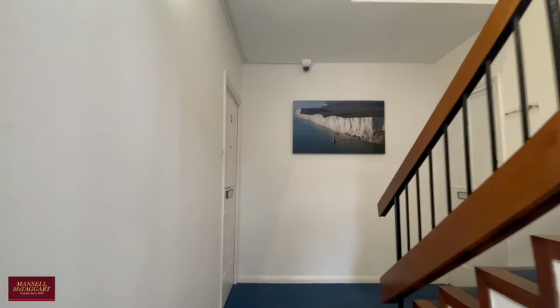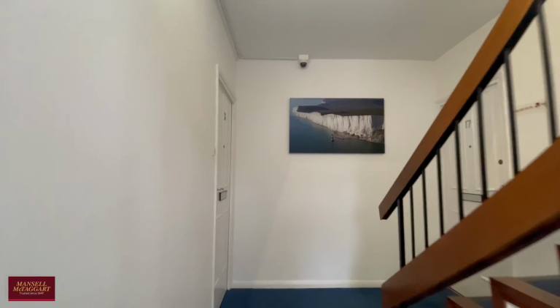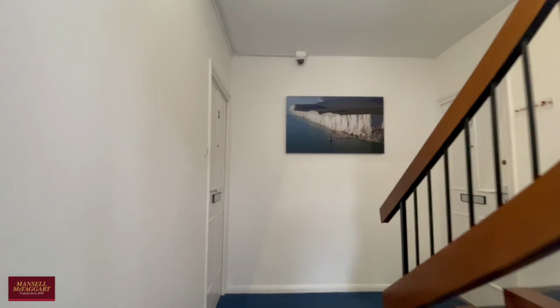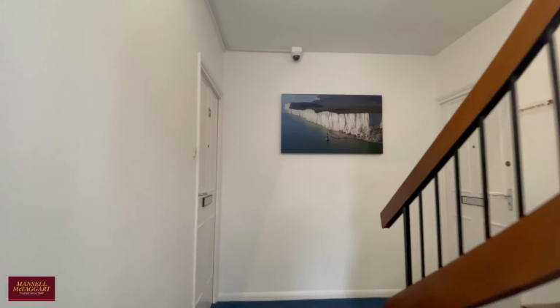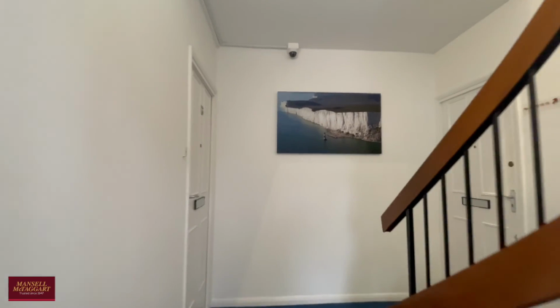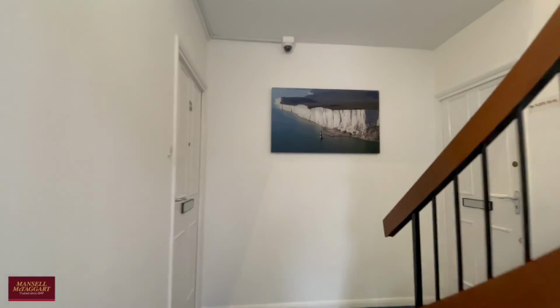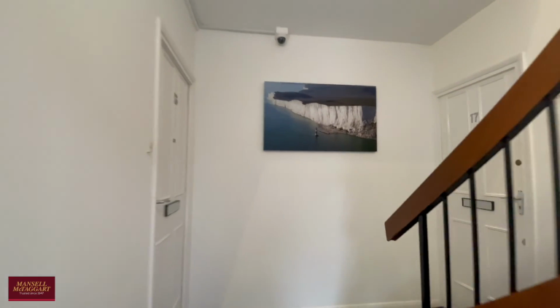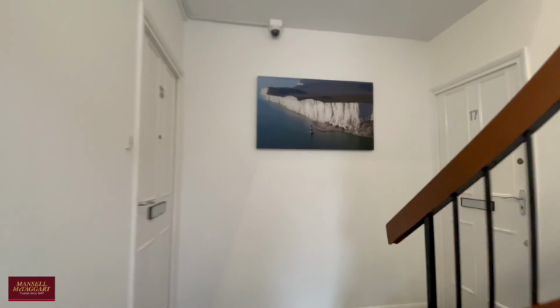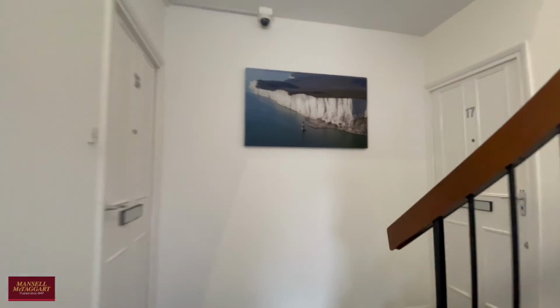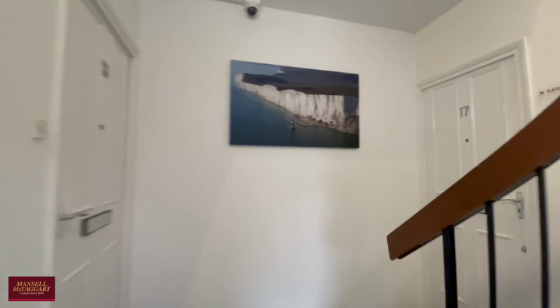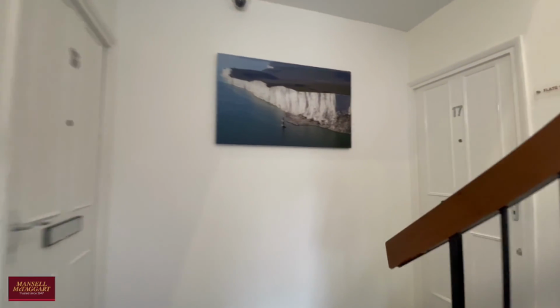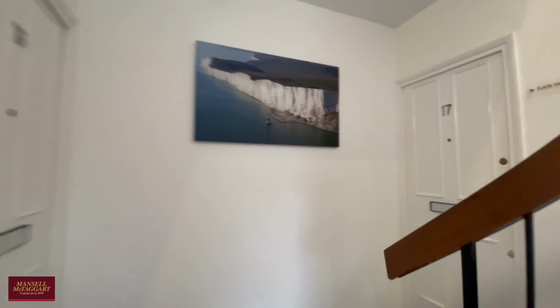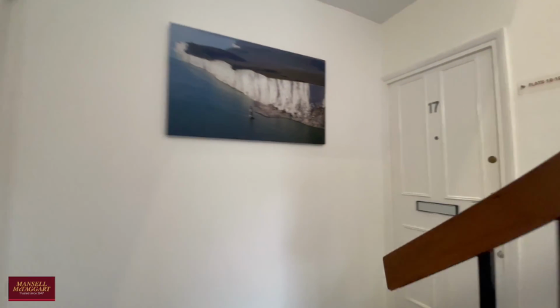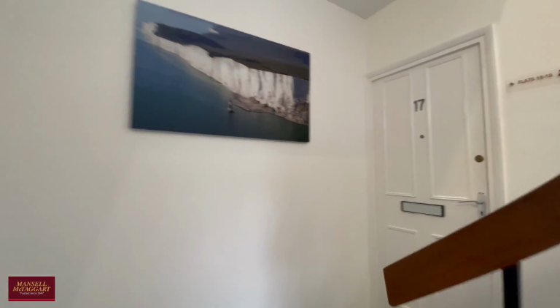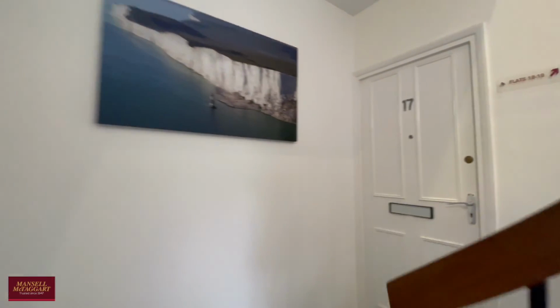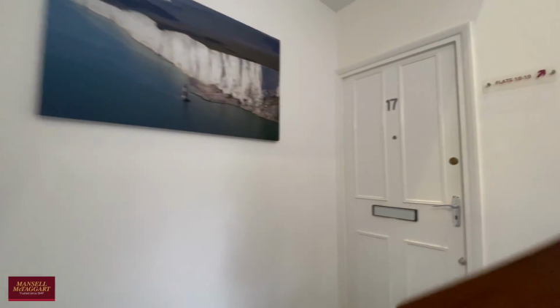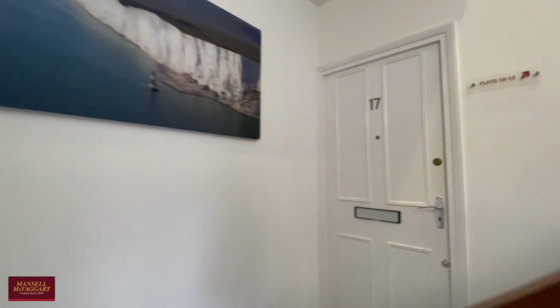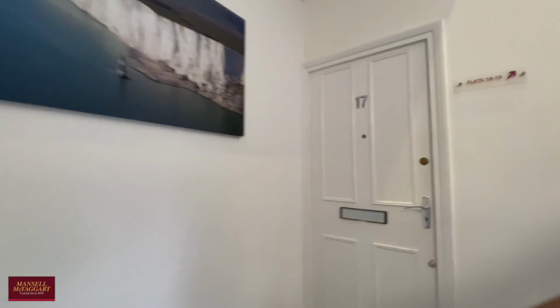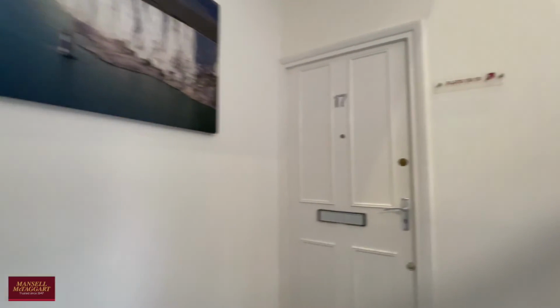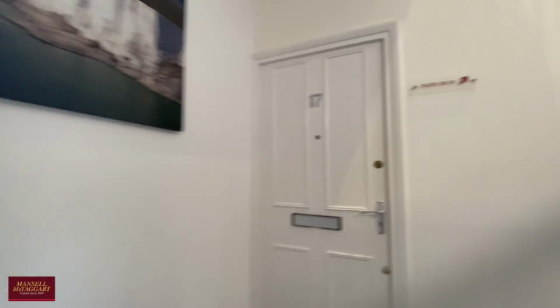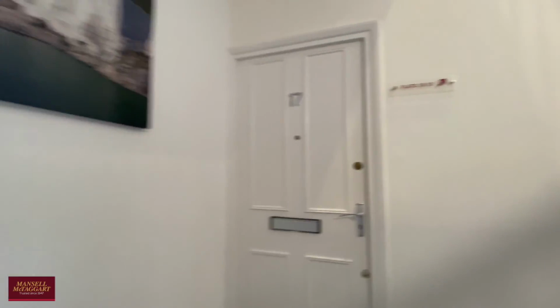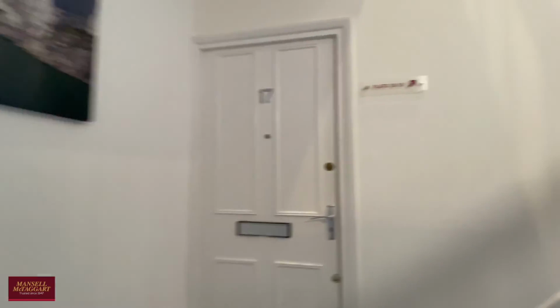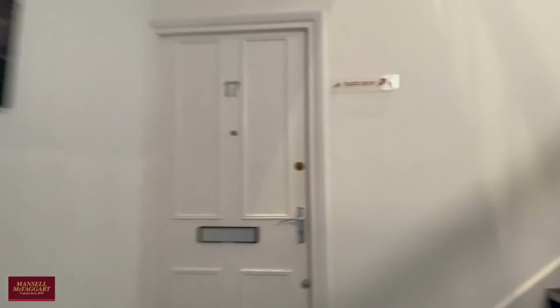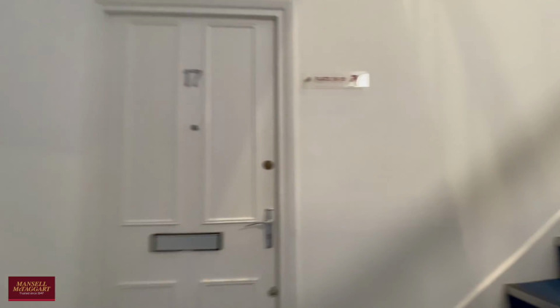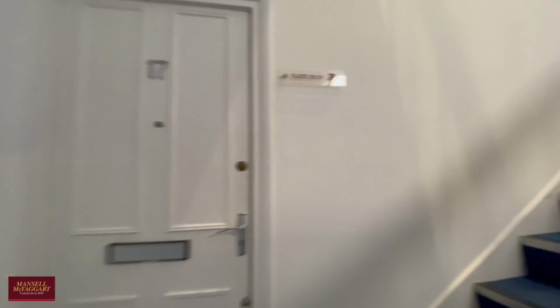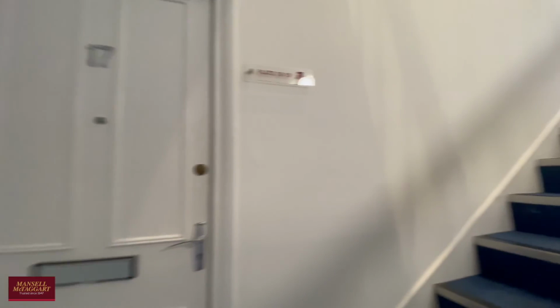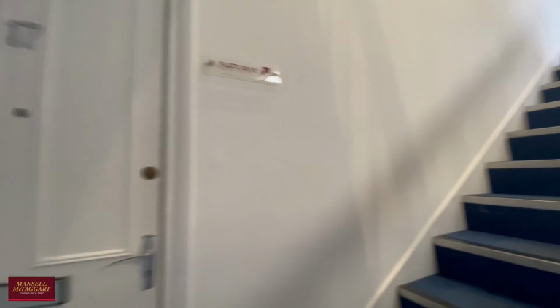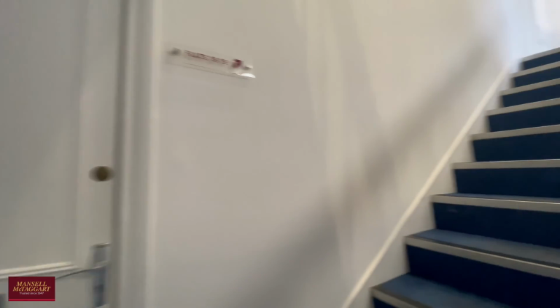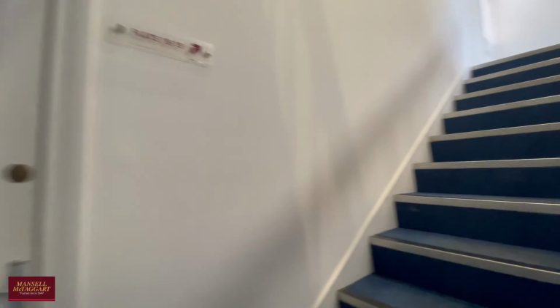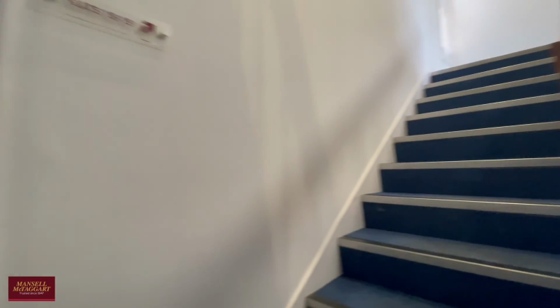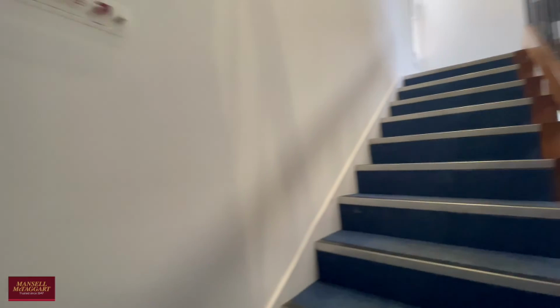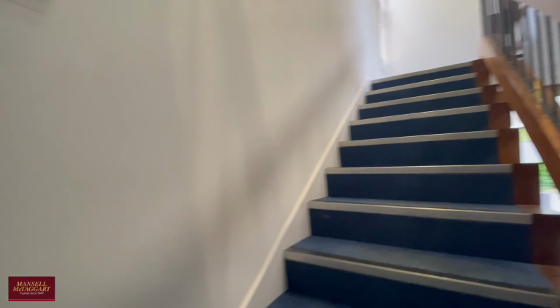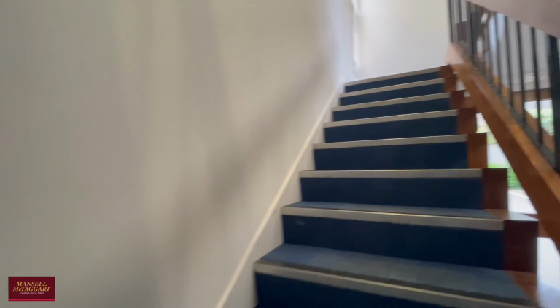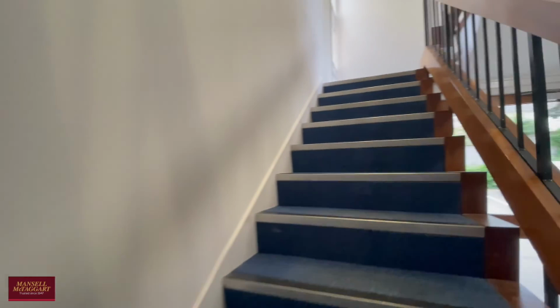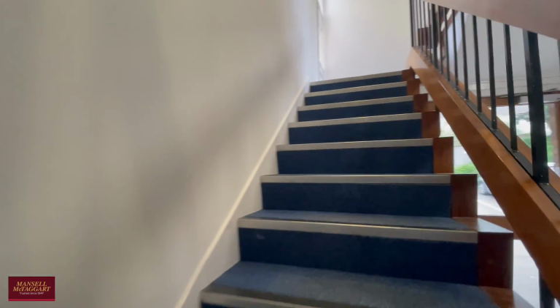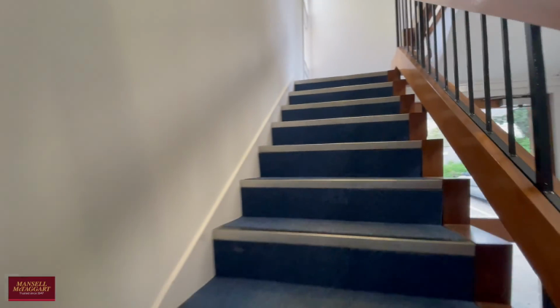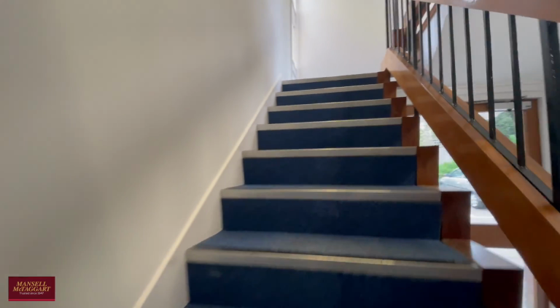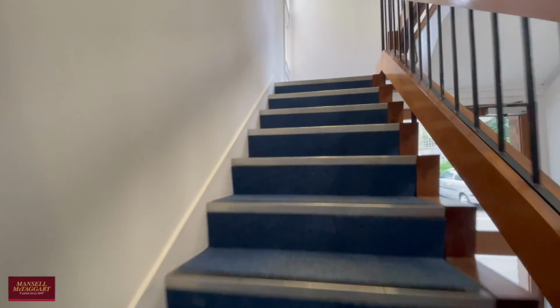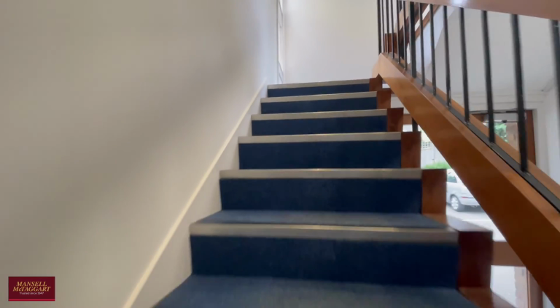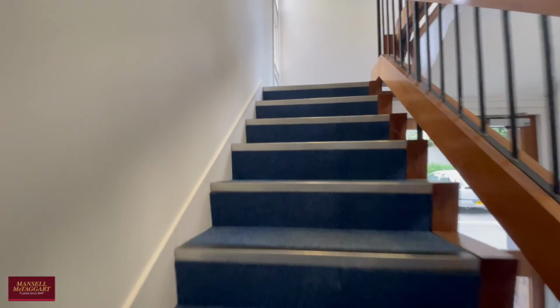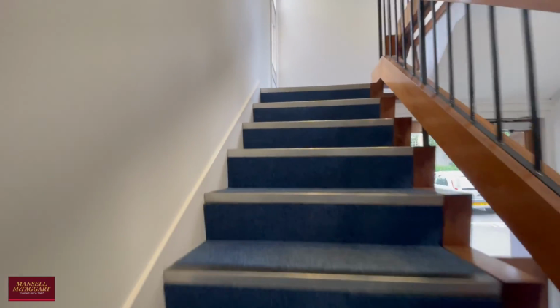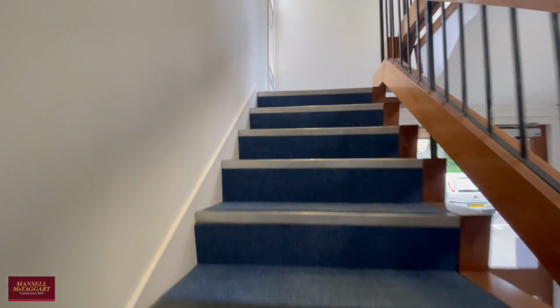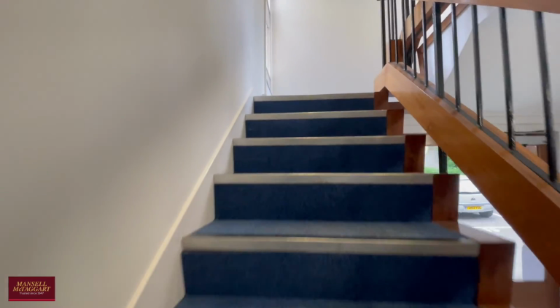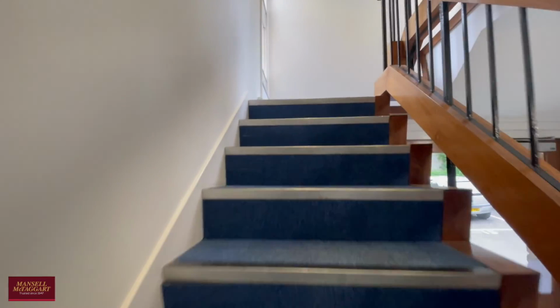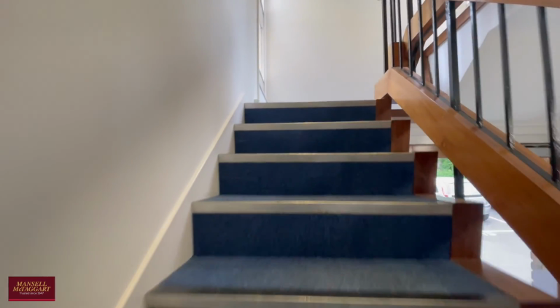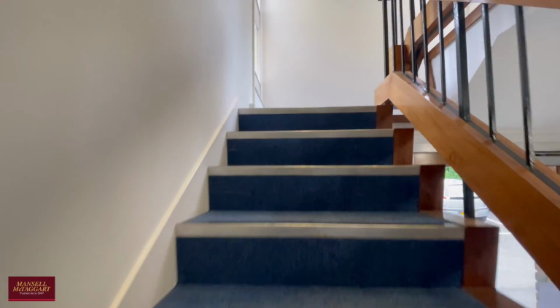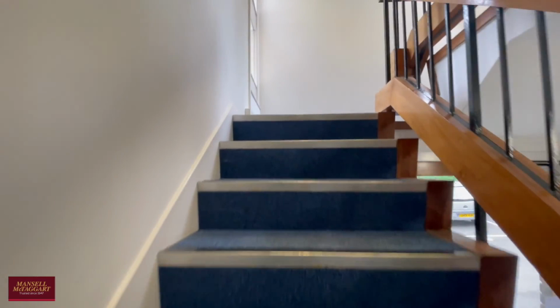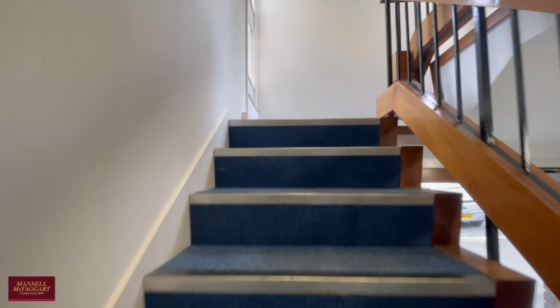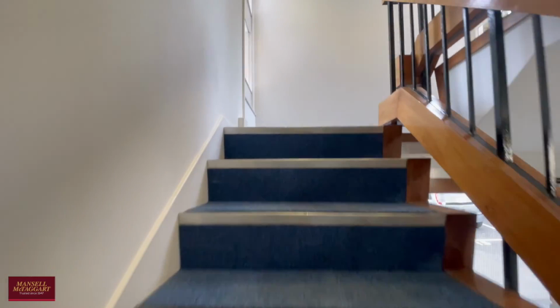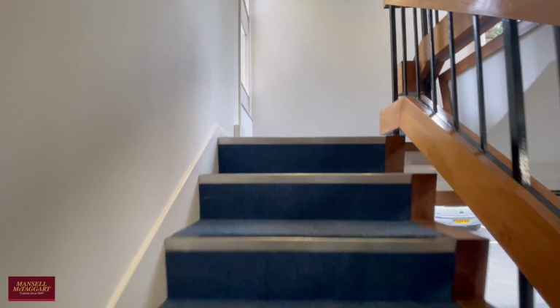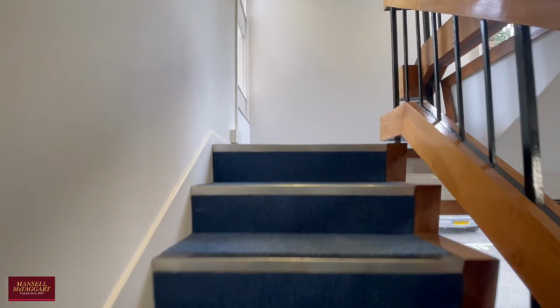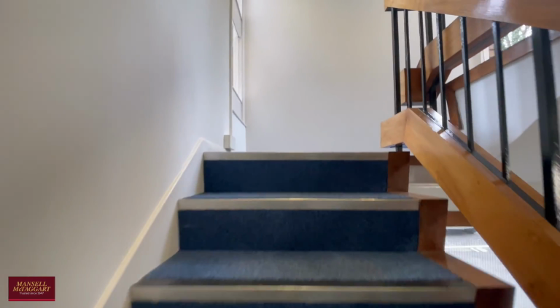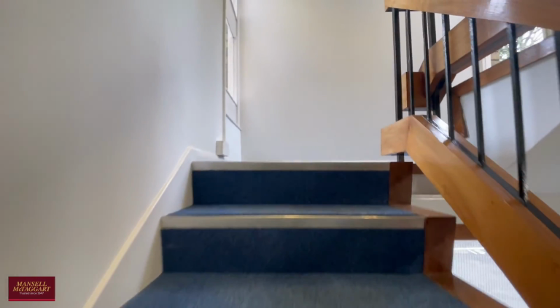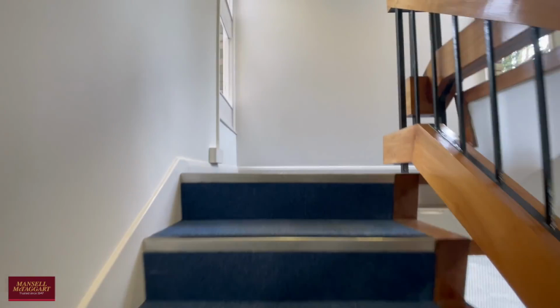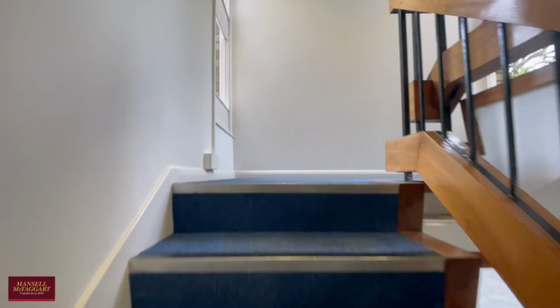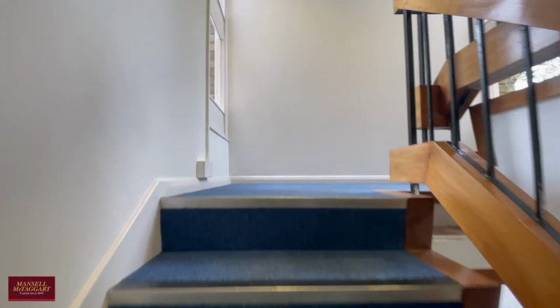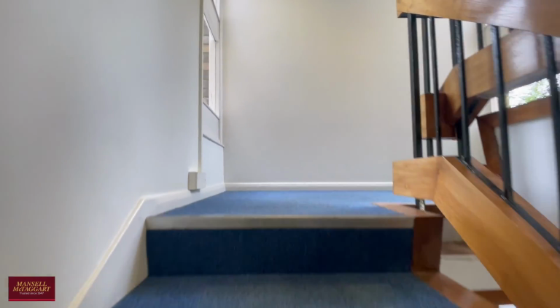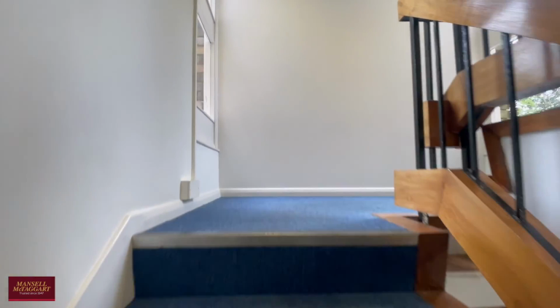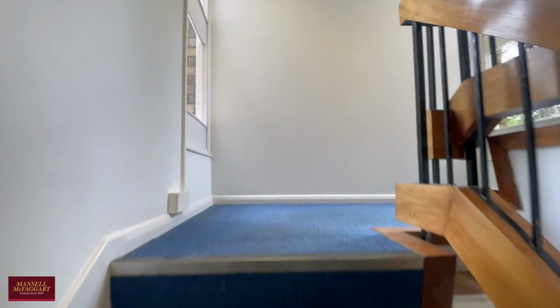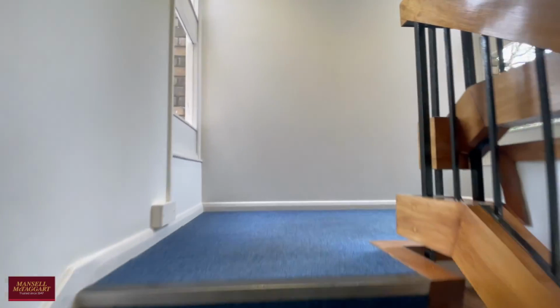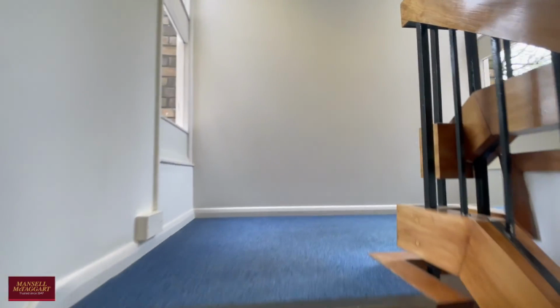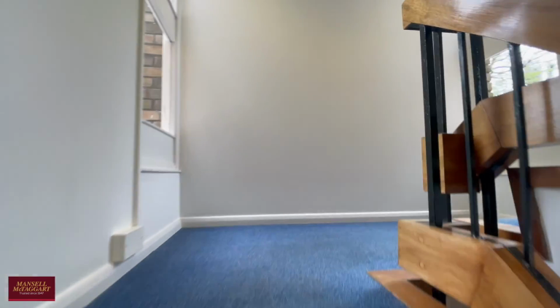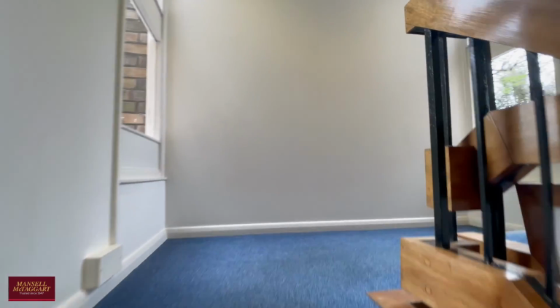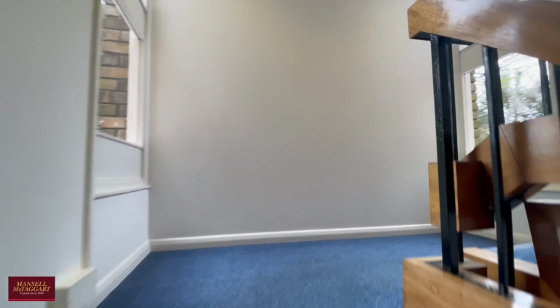Just up this flight of stairs — there is no lift with this property, although it is just a short walk up. Again, very well kept communal areas.